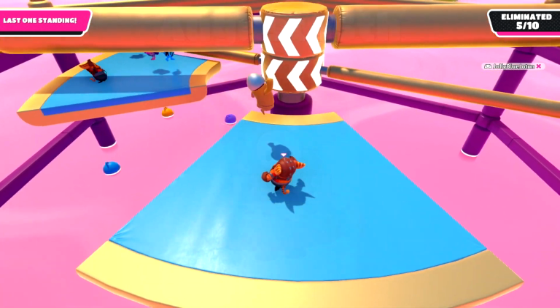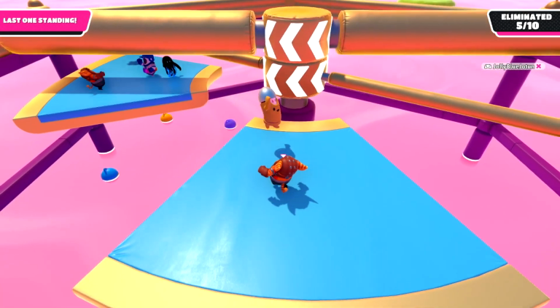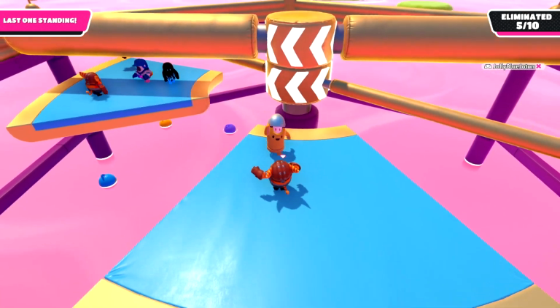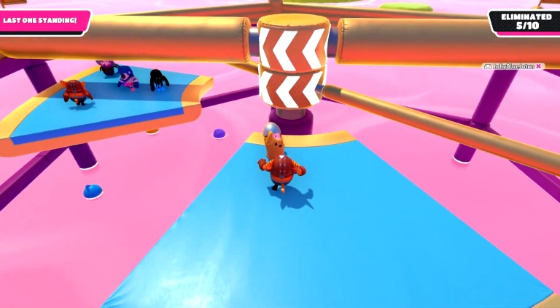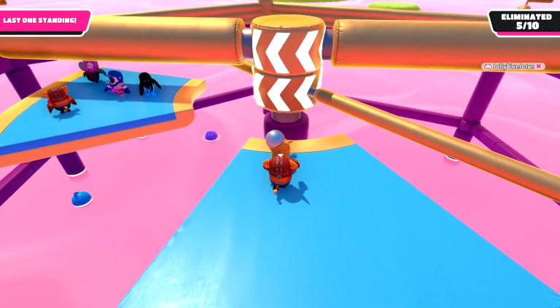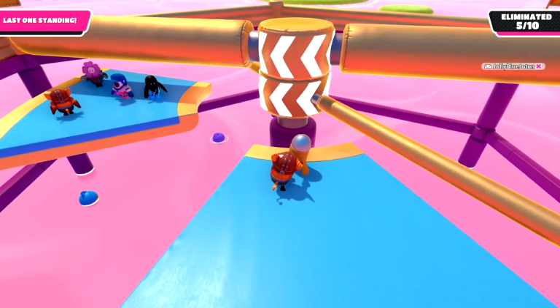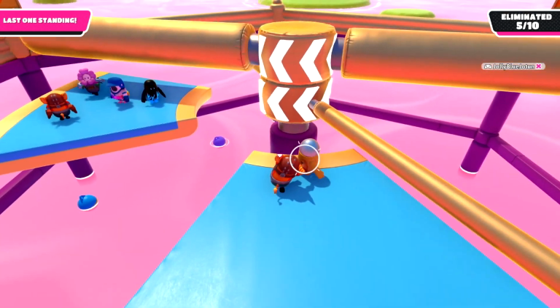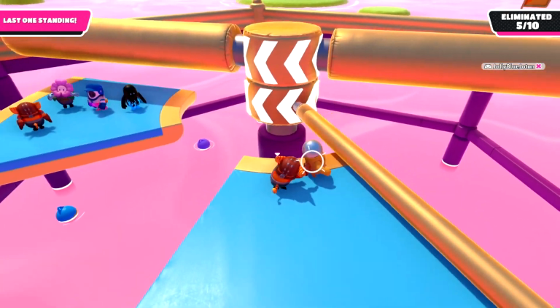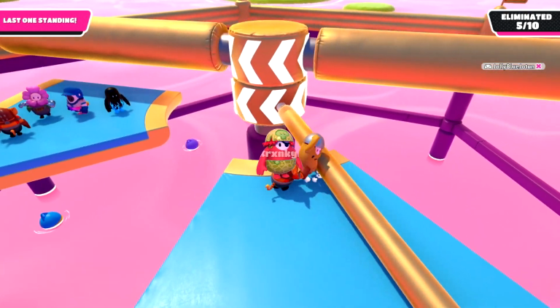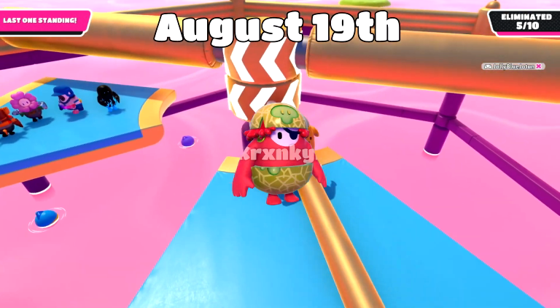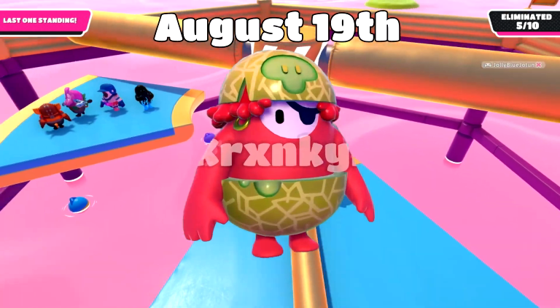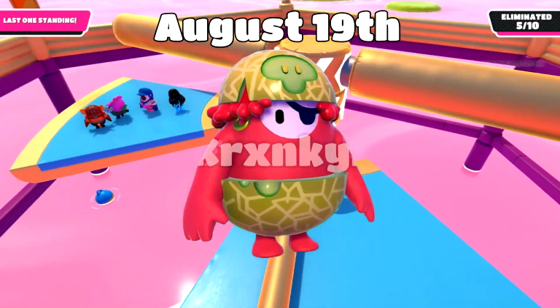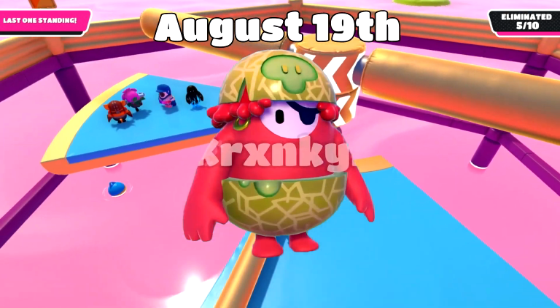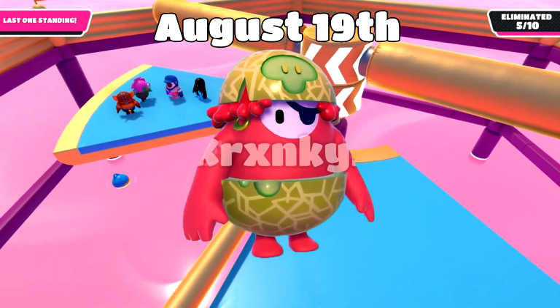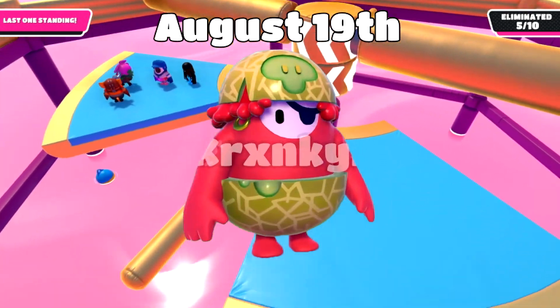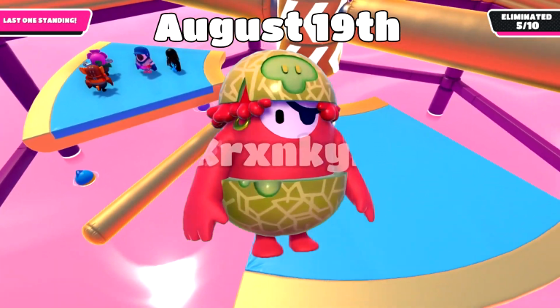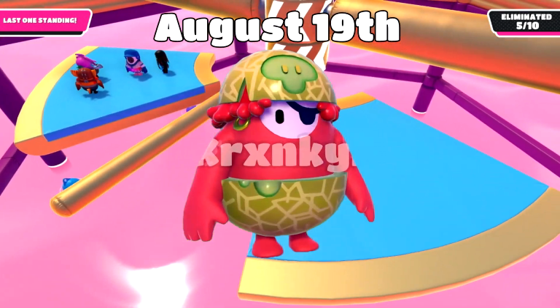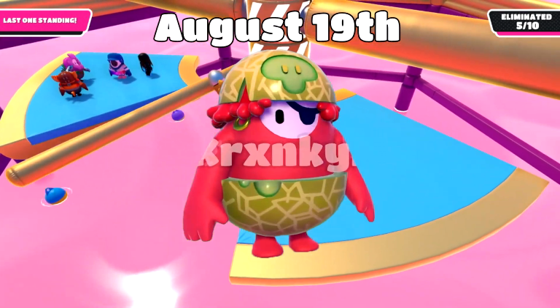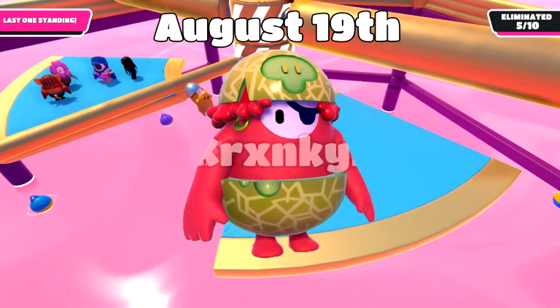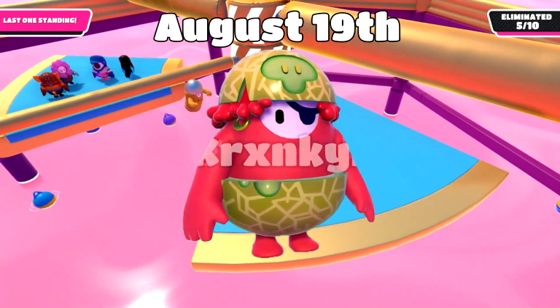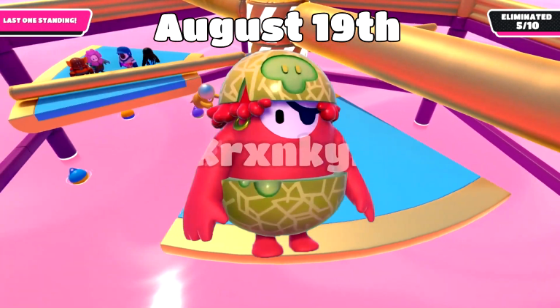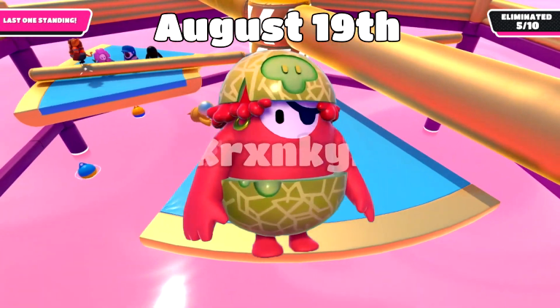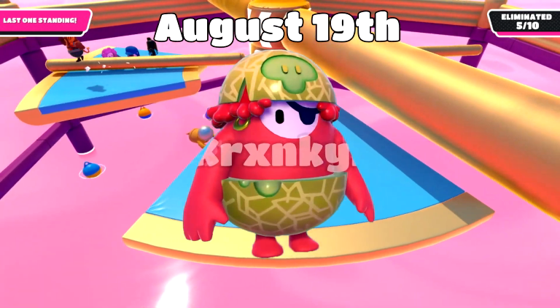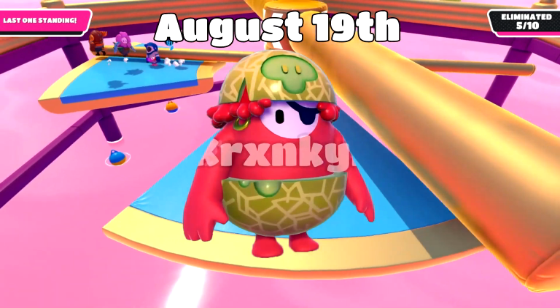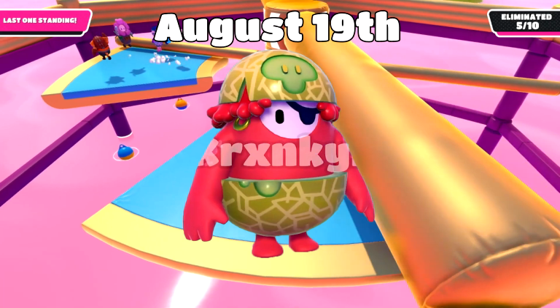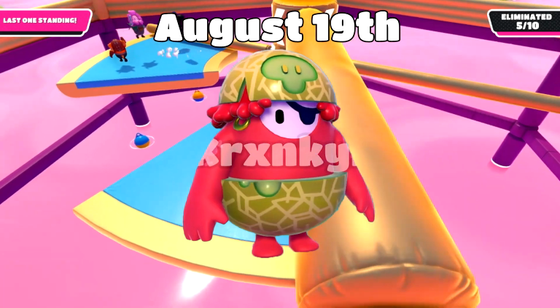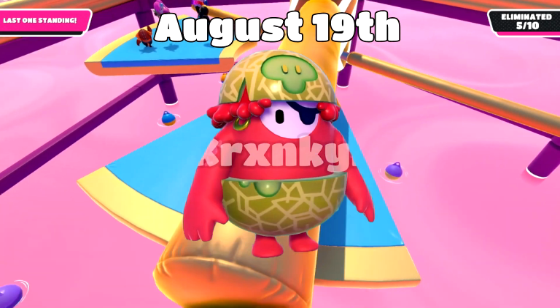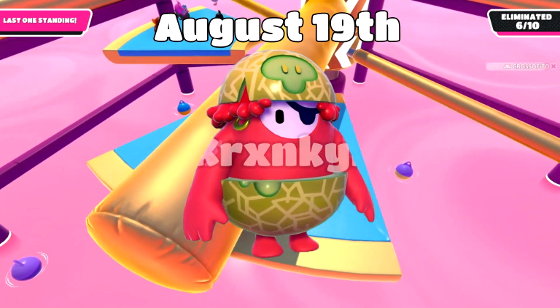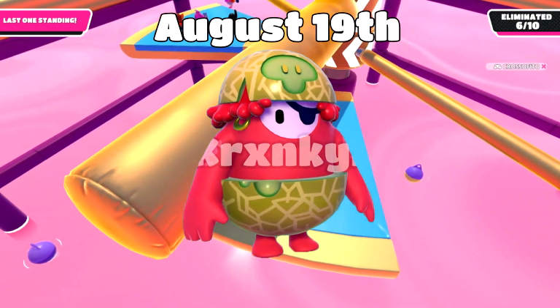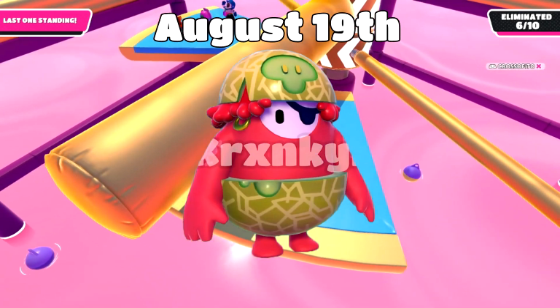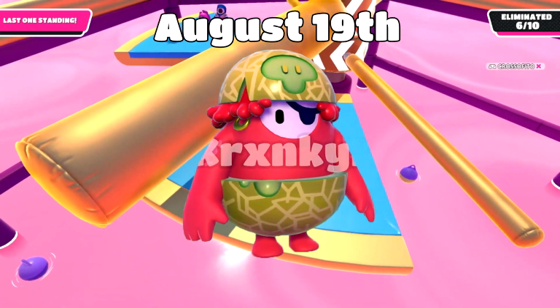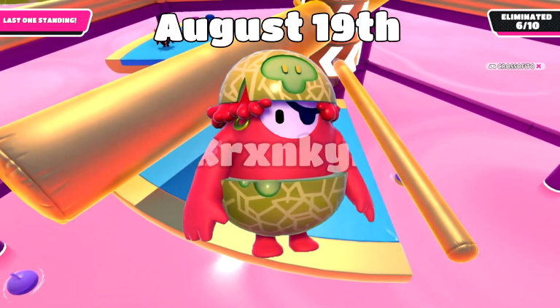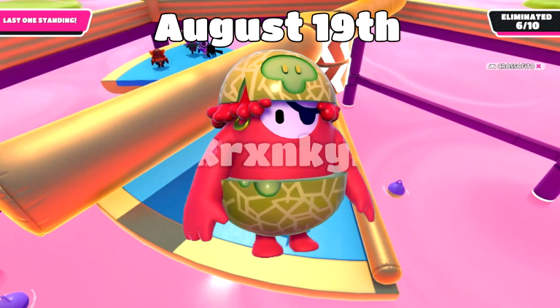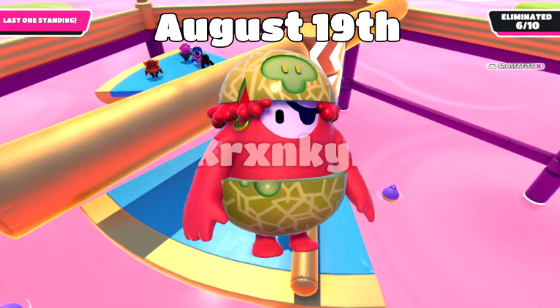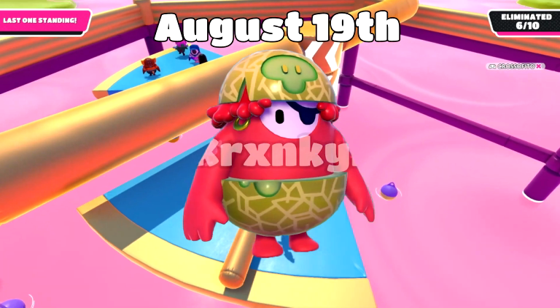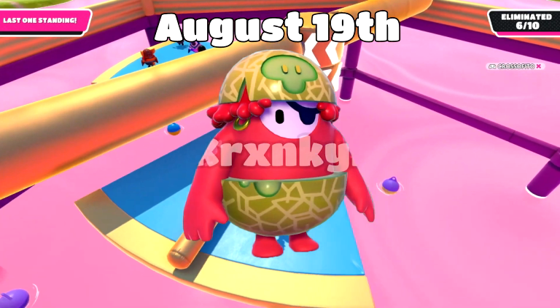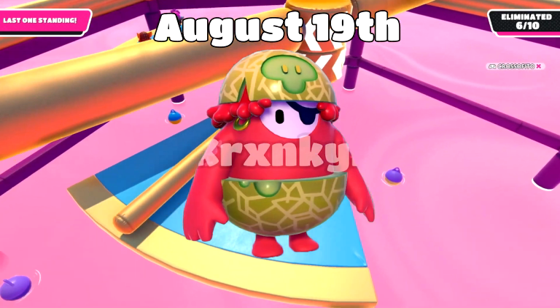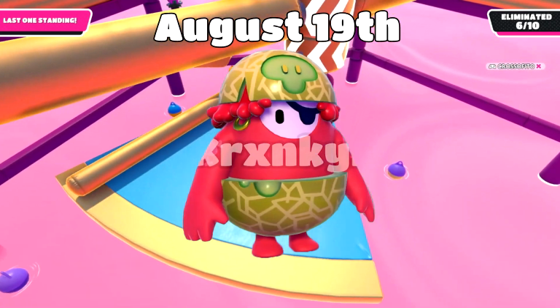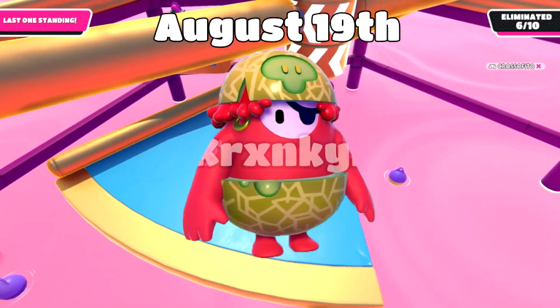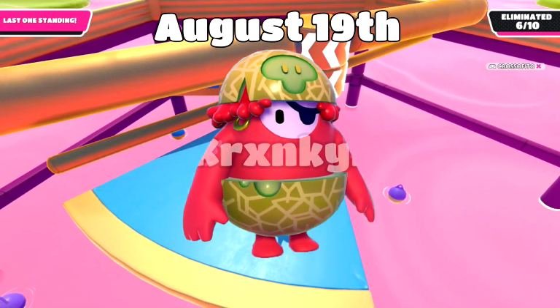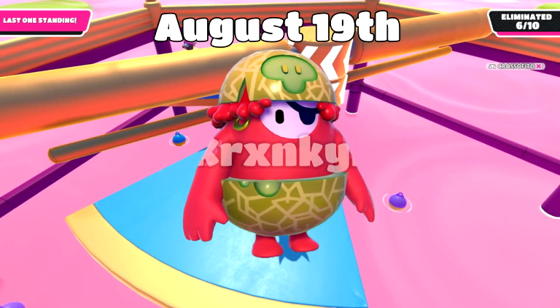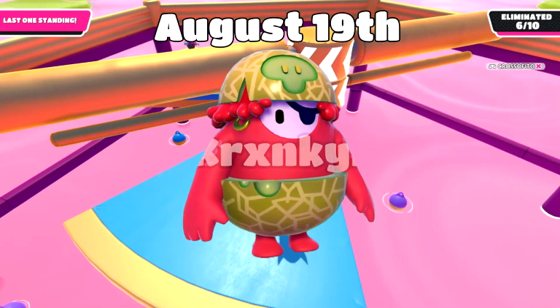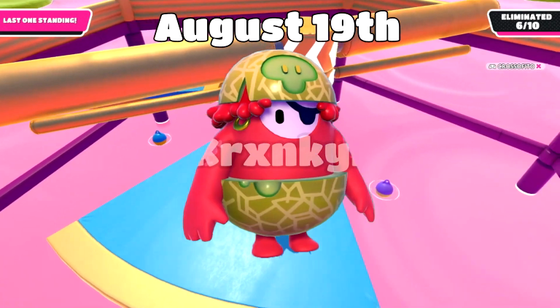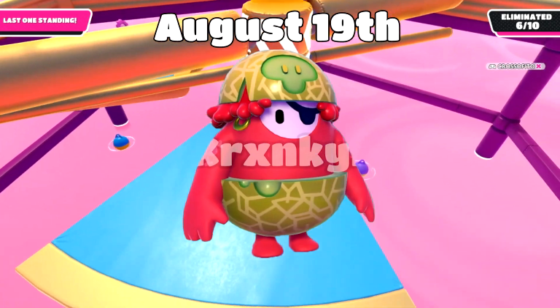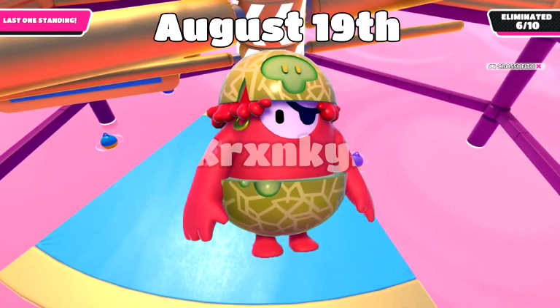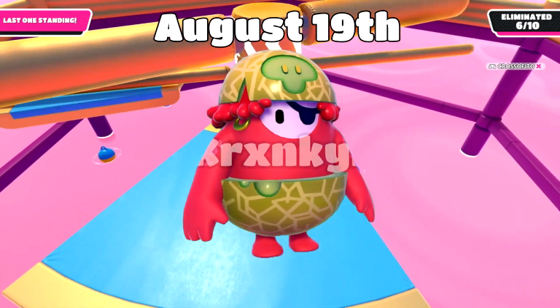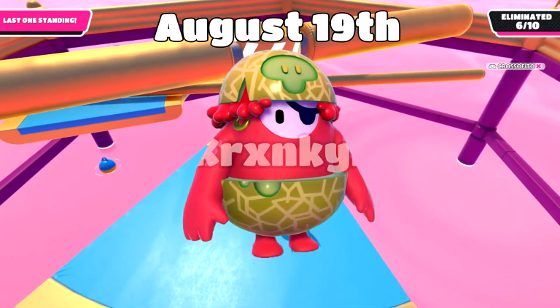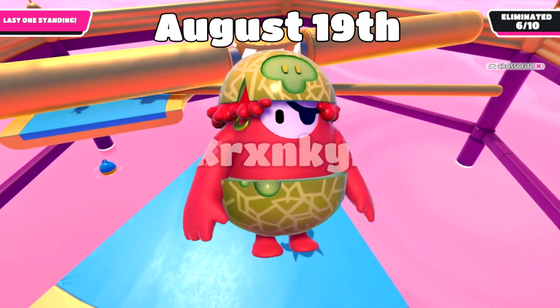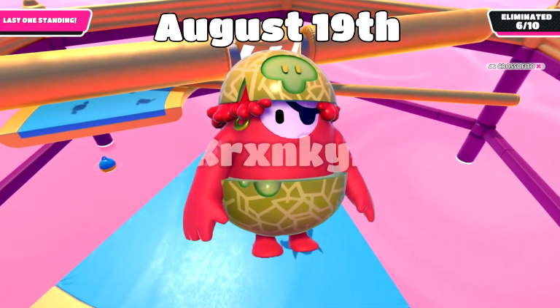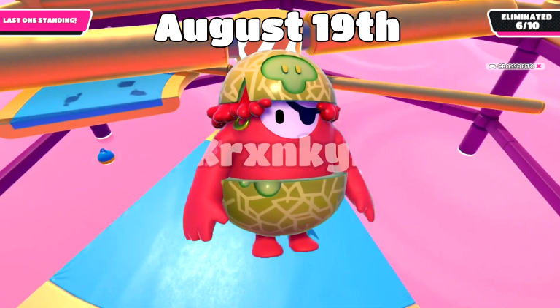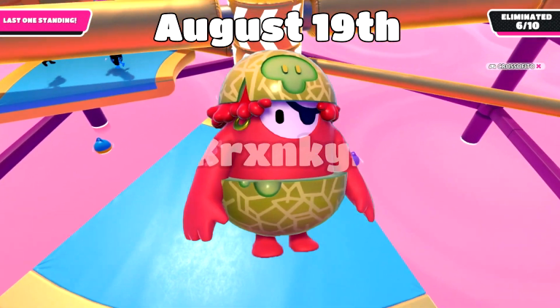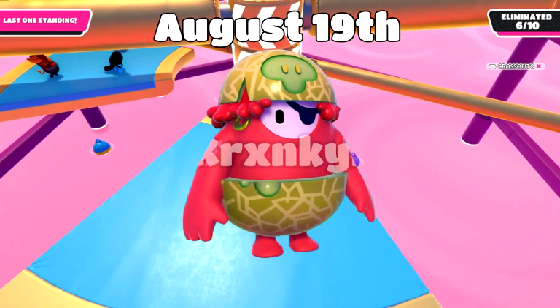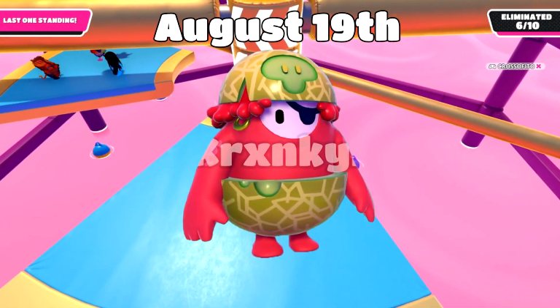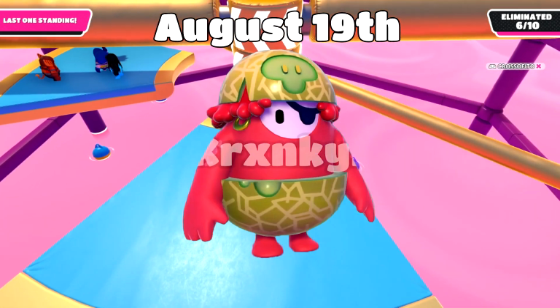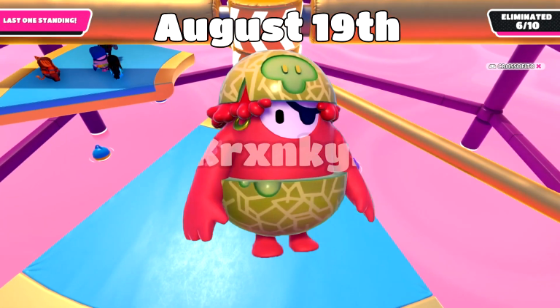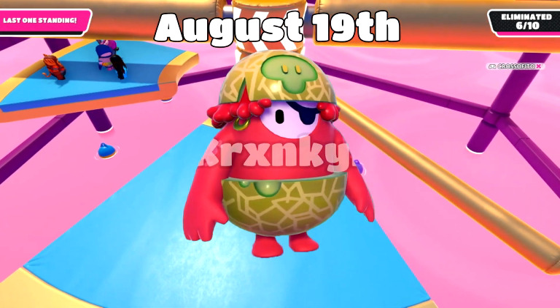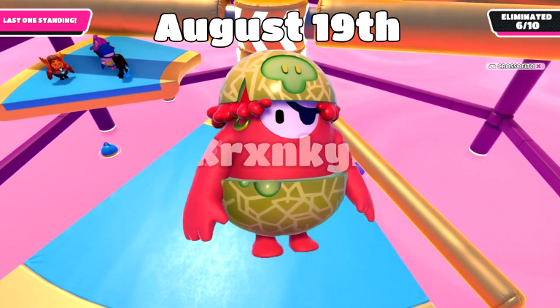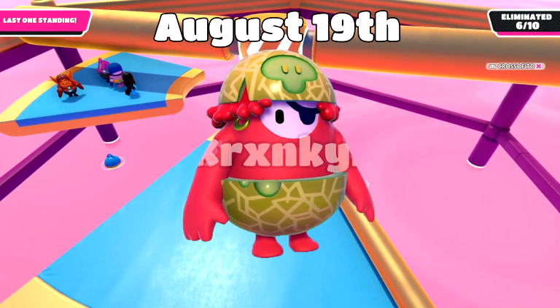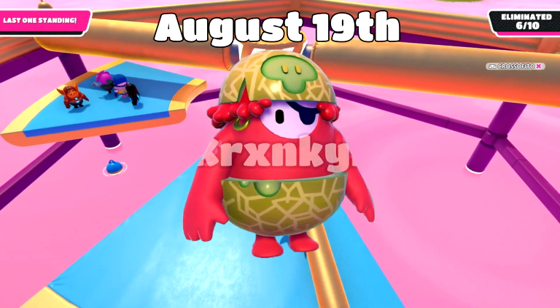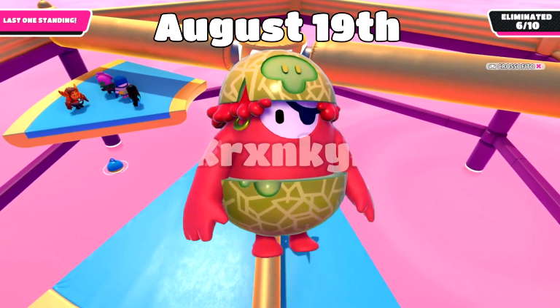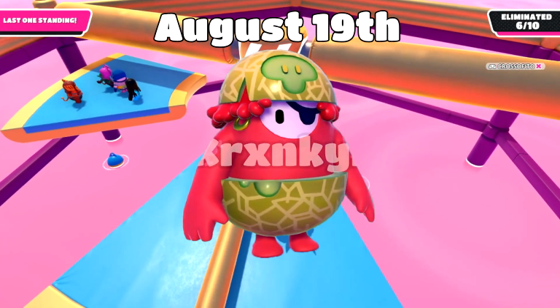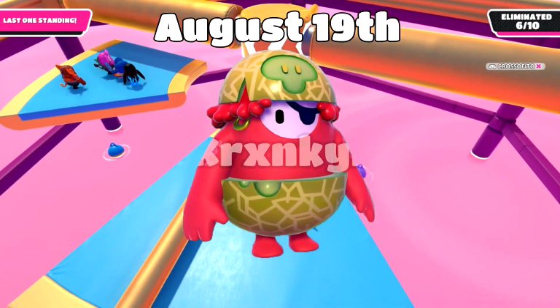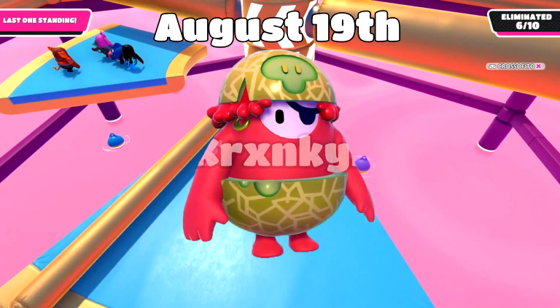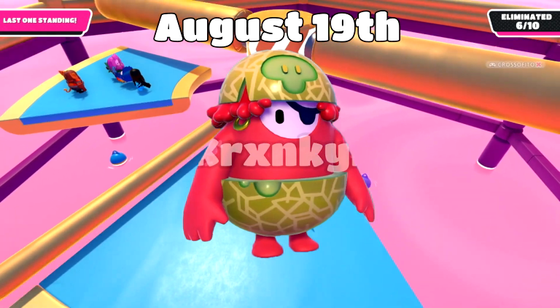For August 19th, we'll see the Cantaloupe Corsair top and bottom for one crown, and the Yoho Pattern for 1,800 kudos.